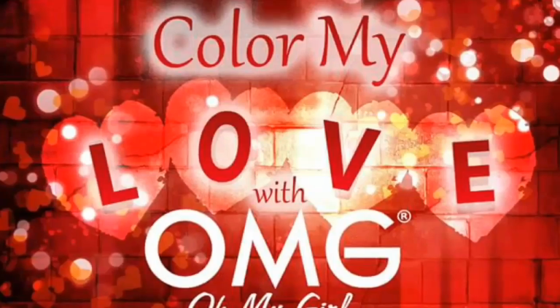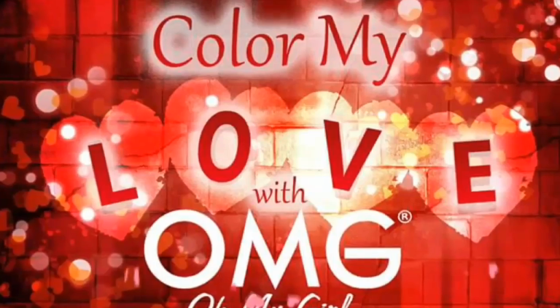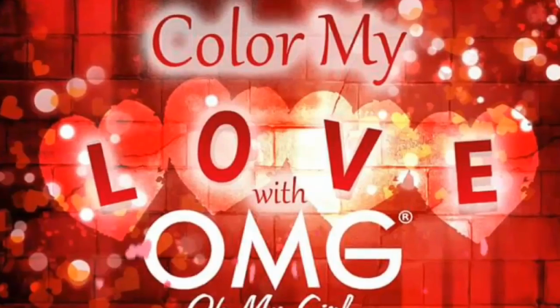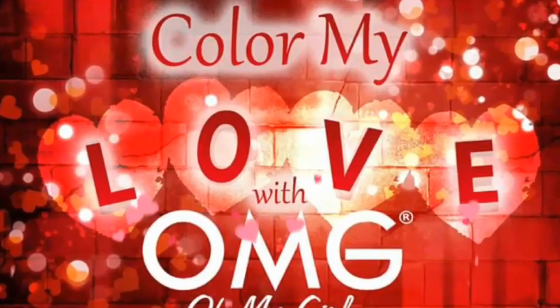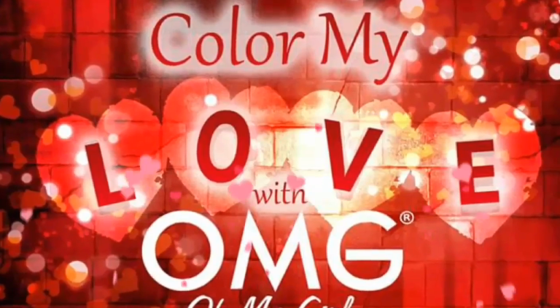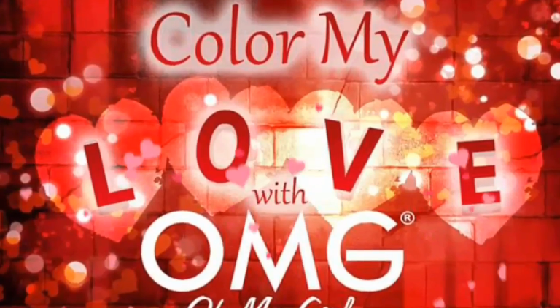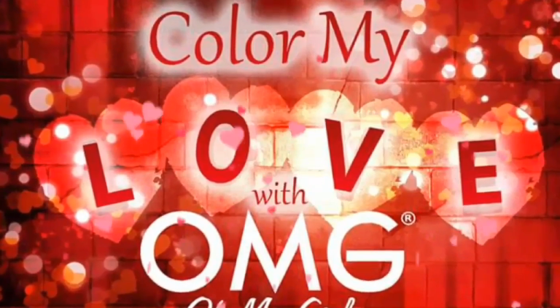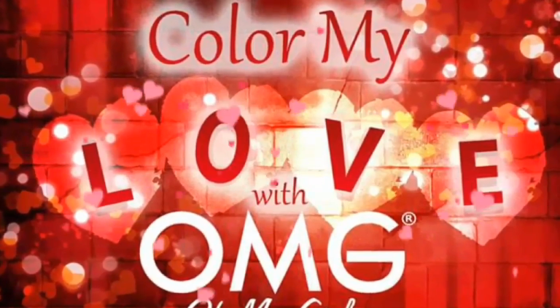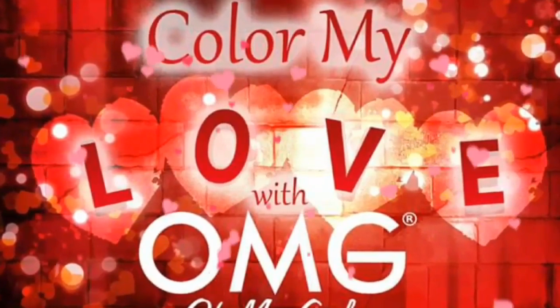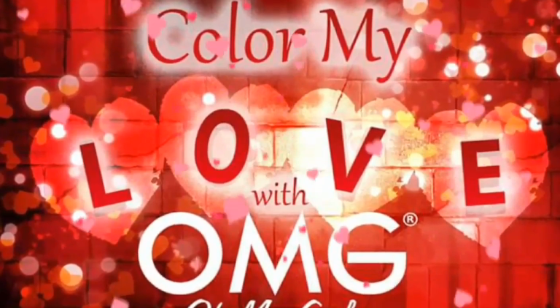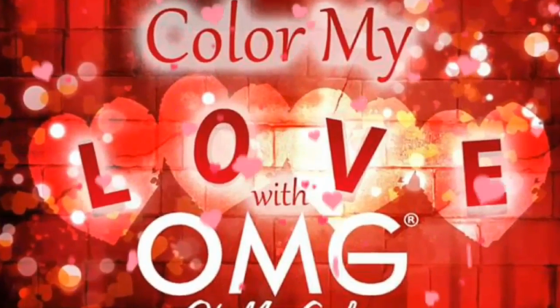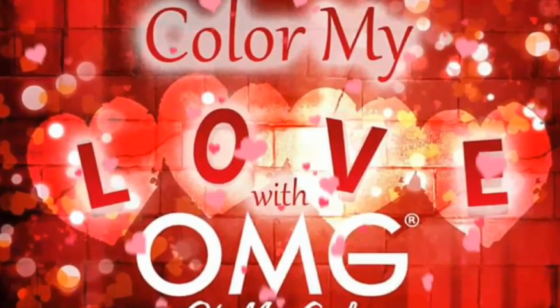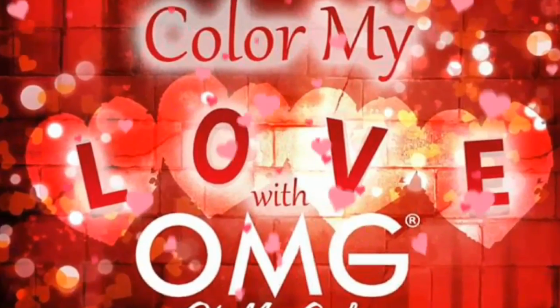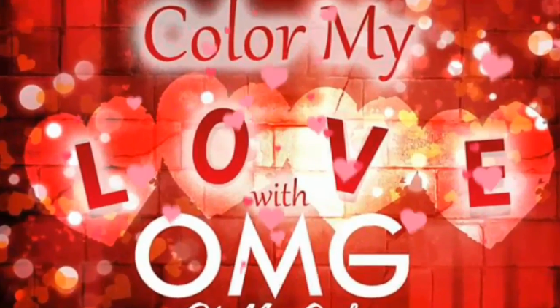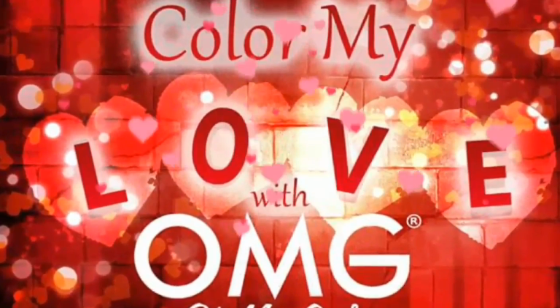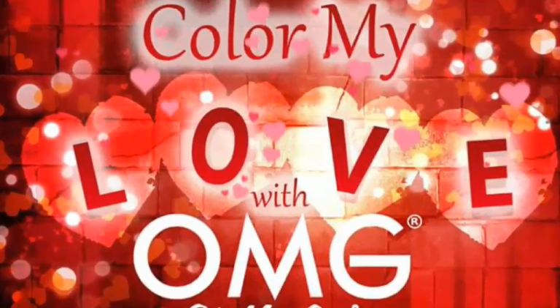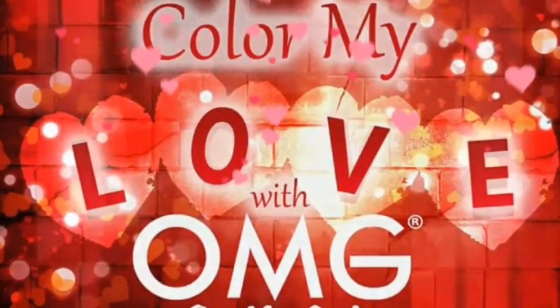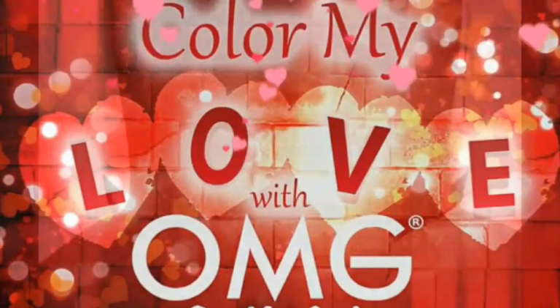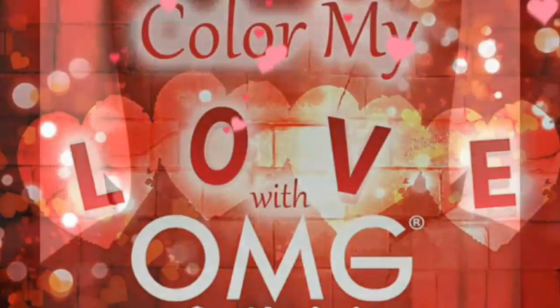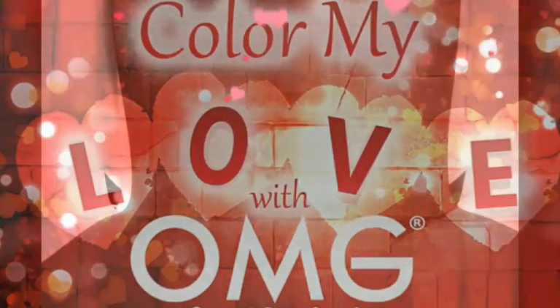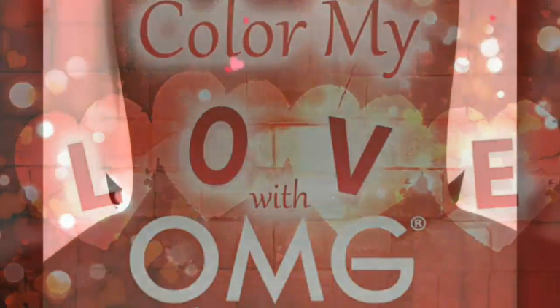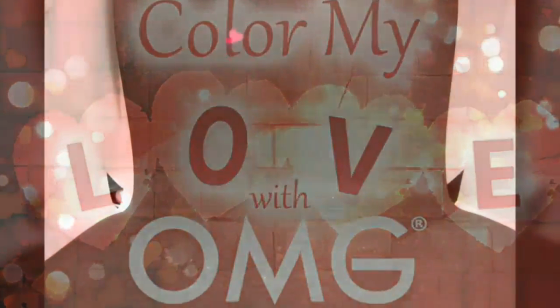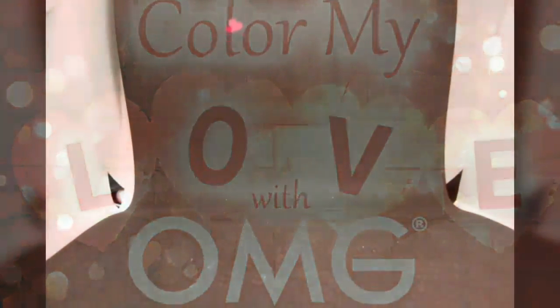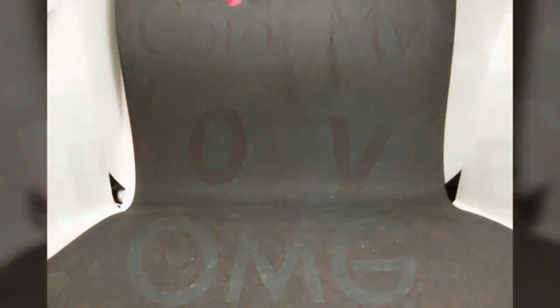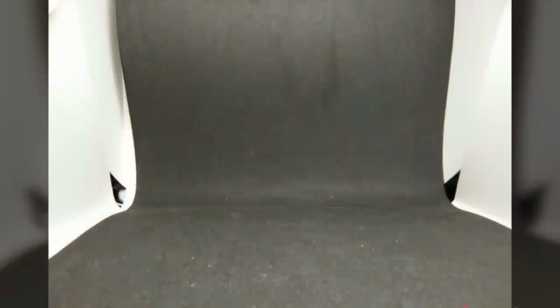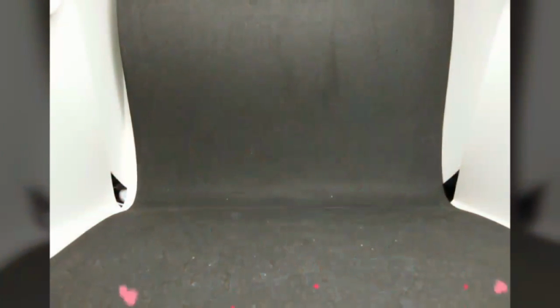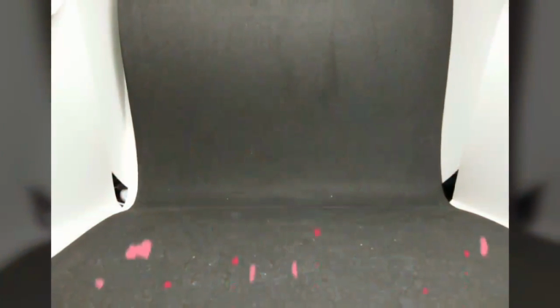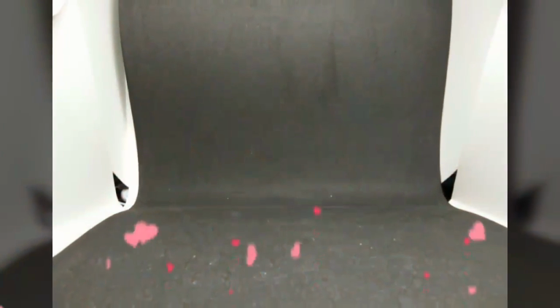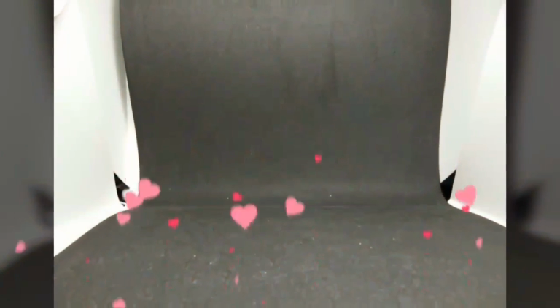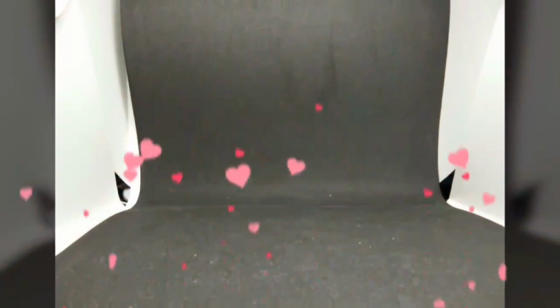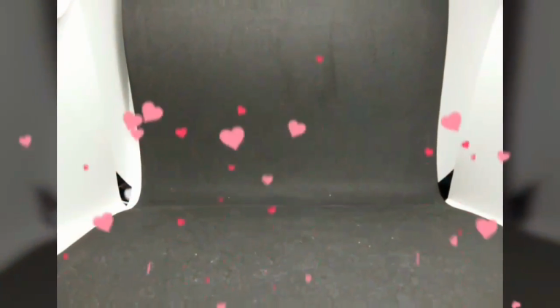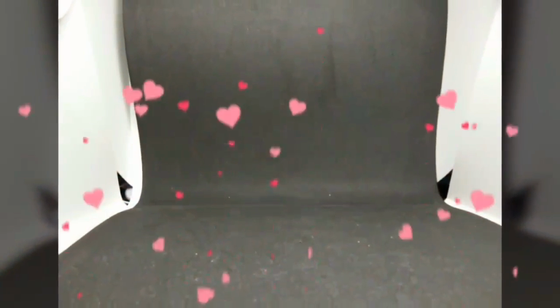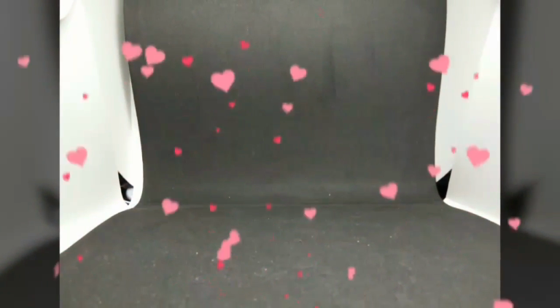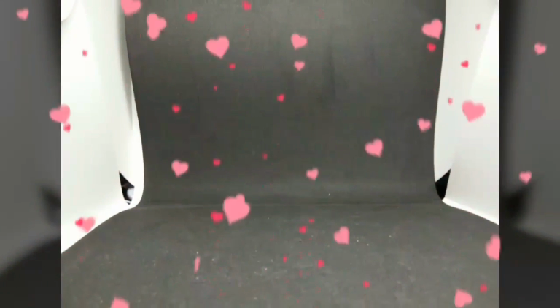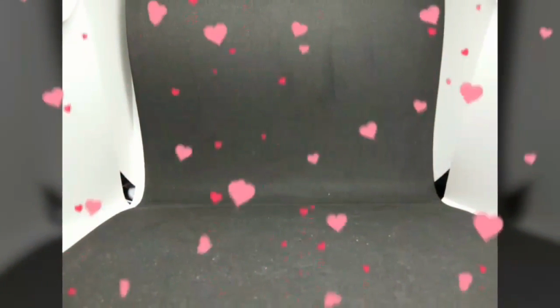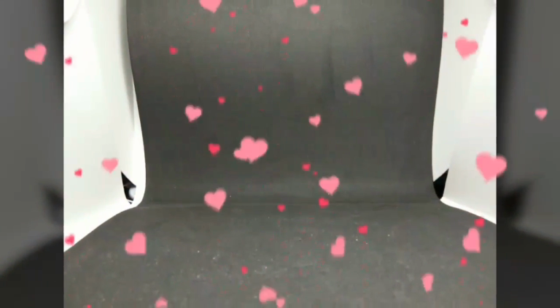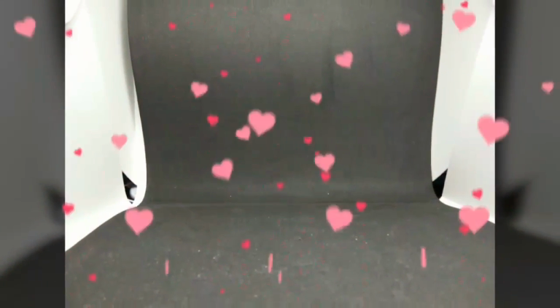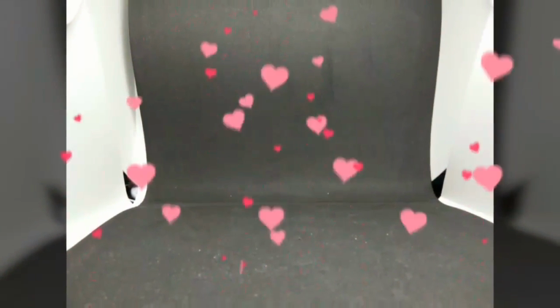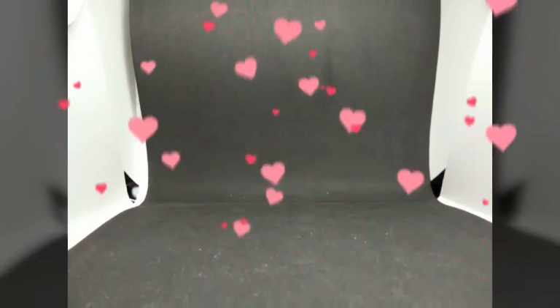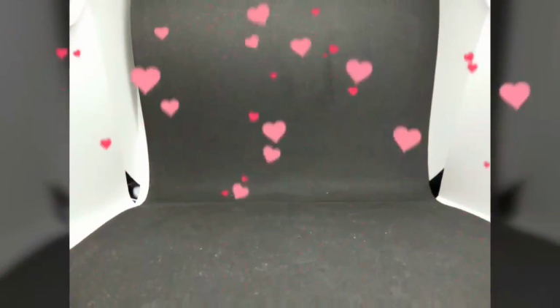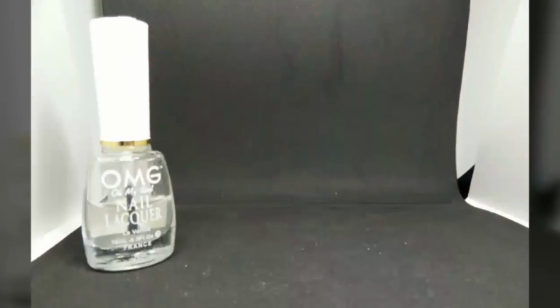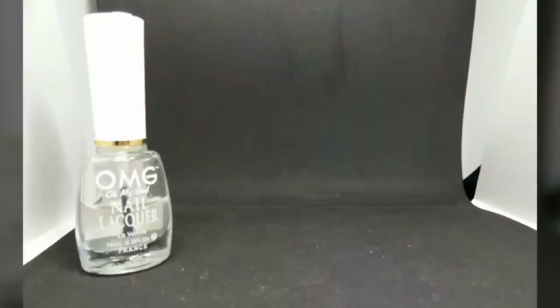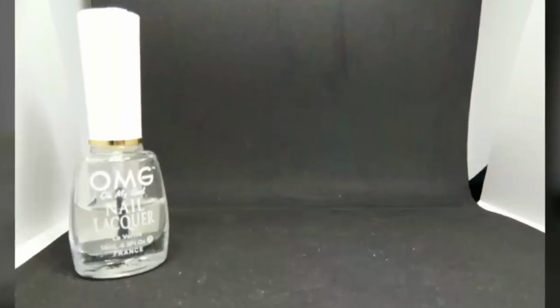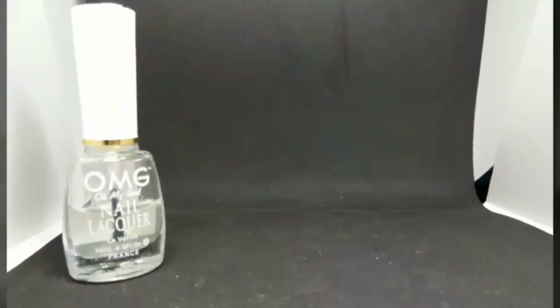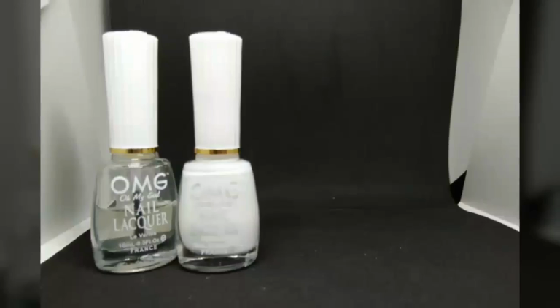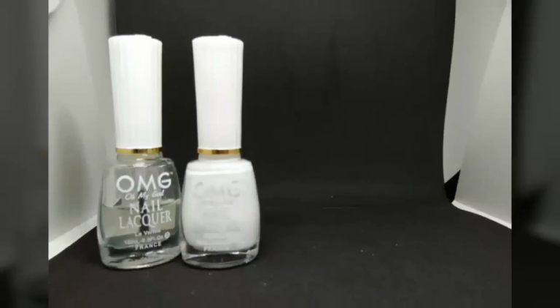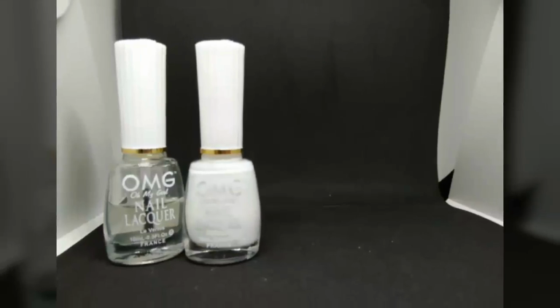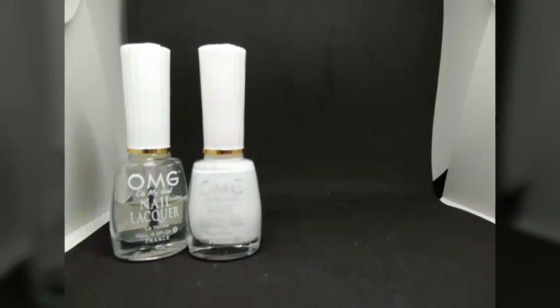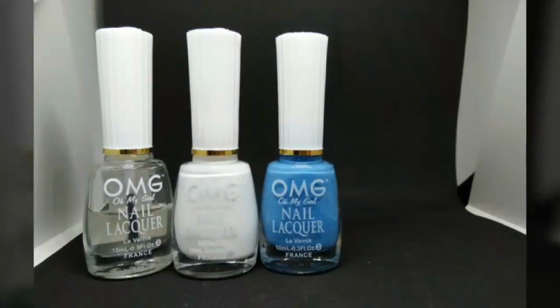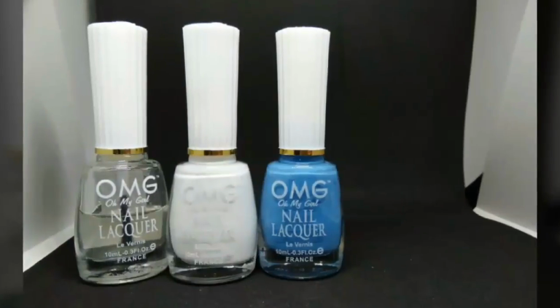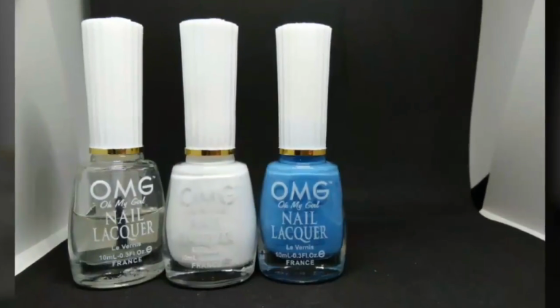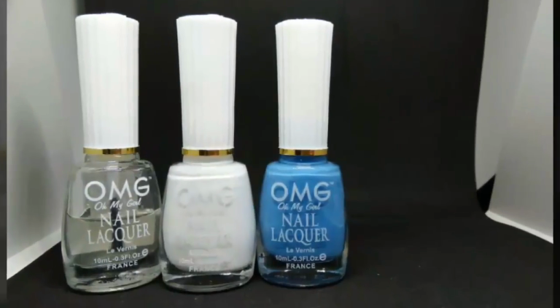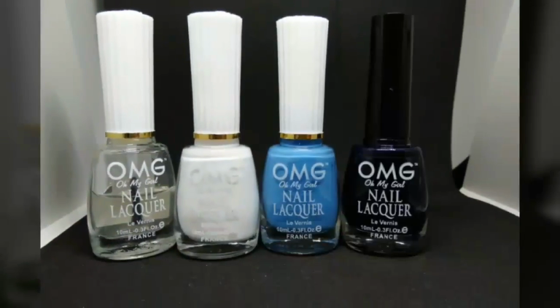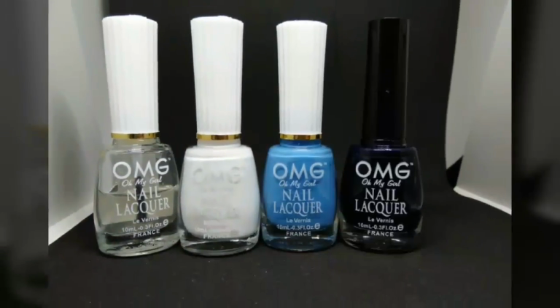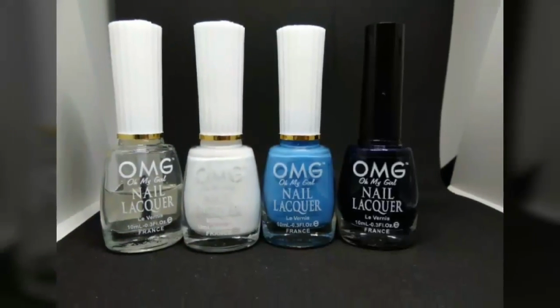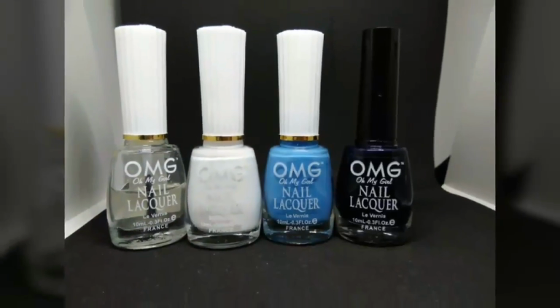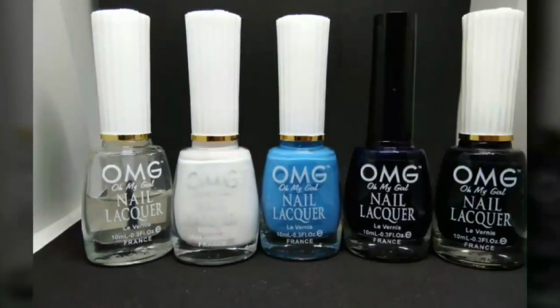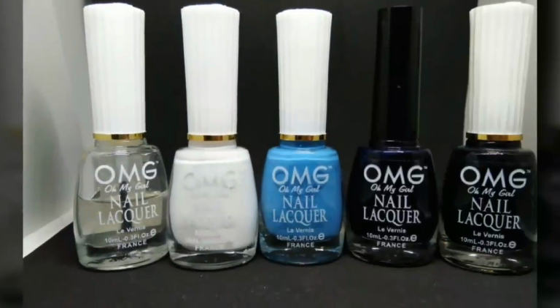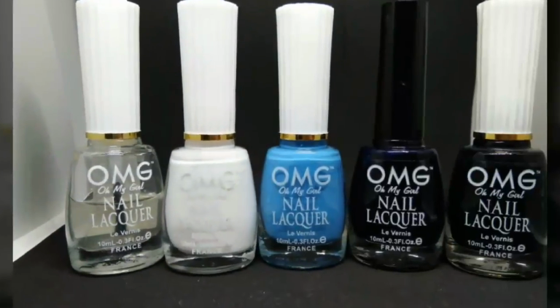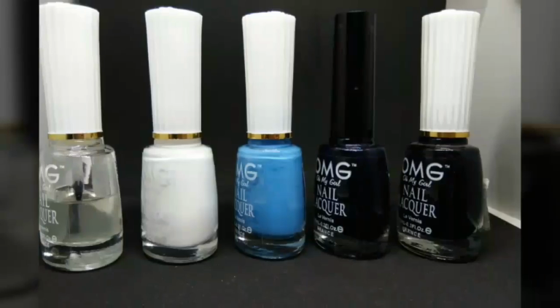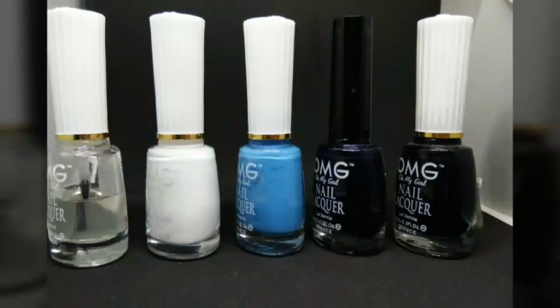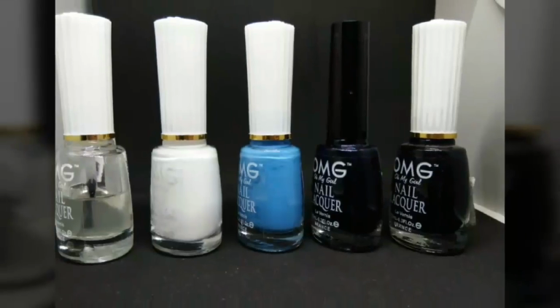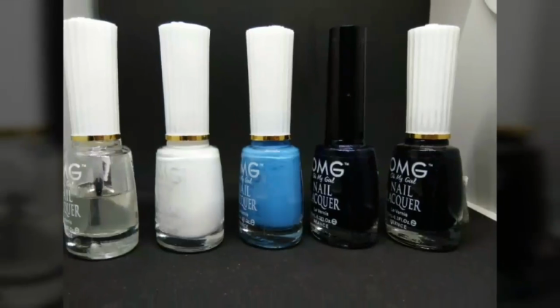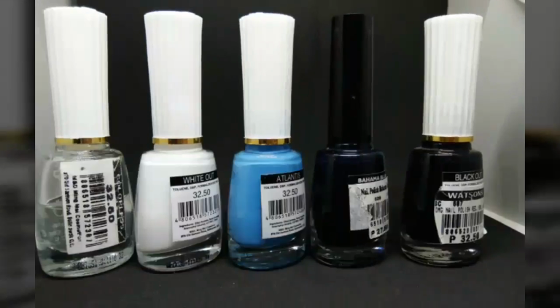Hey Nail Walkers! Today I'm going to show you my entry for OMG's contest — Team Love!